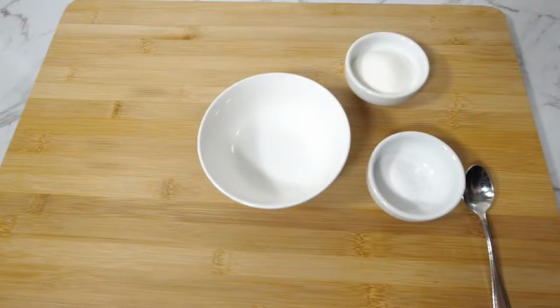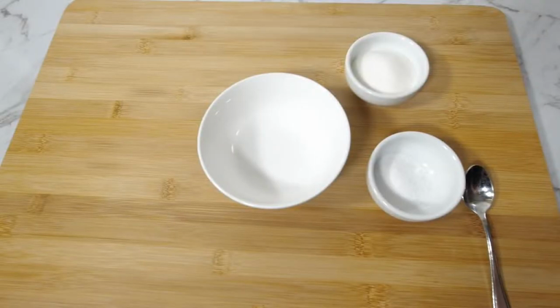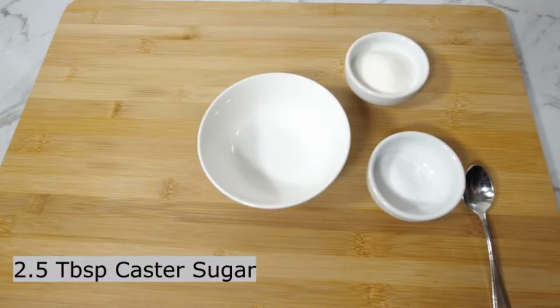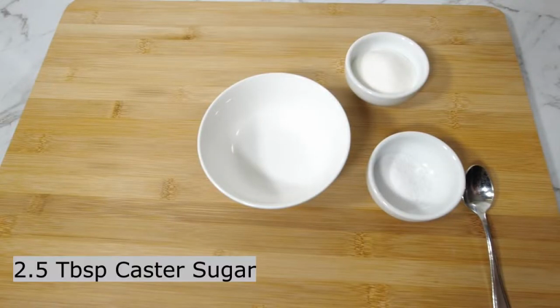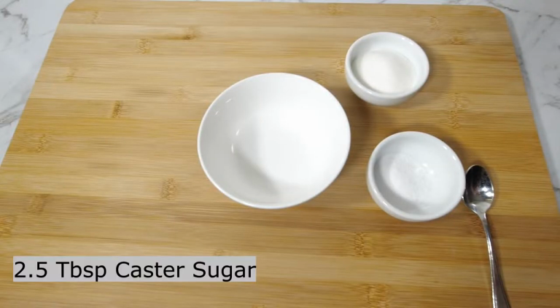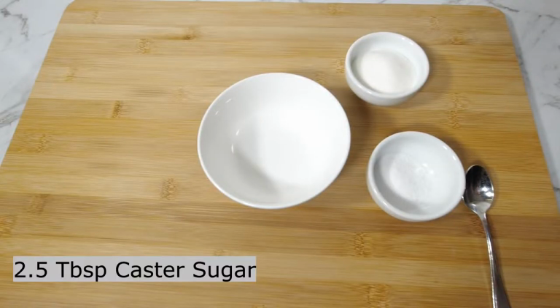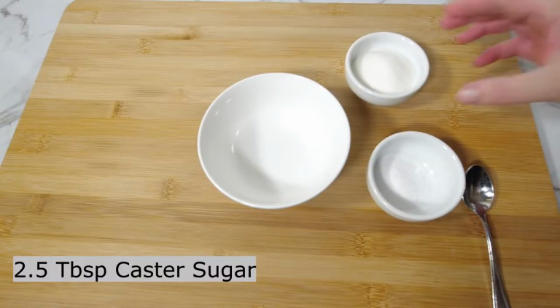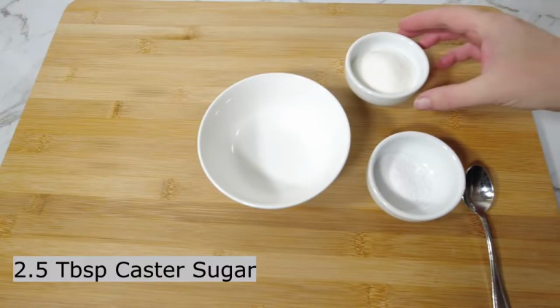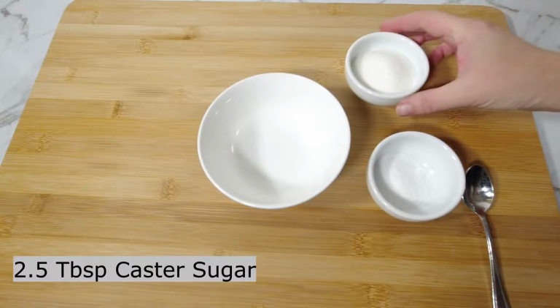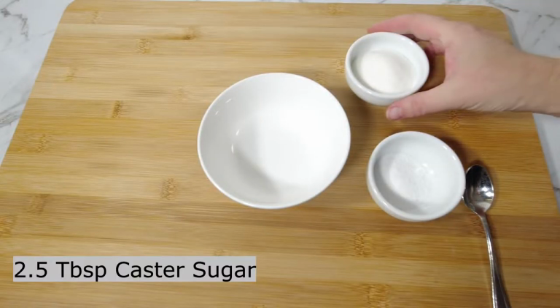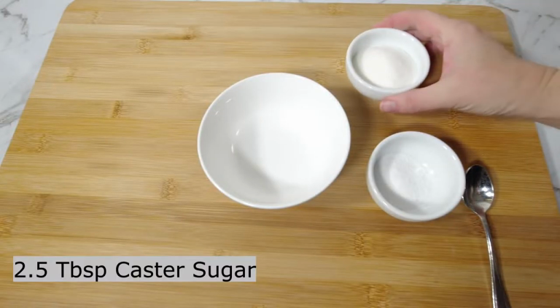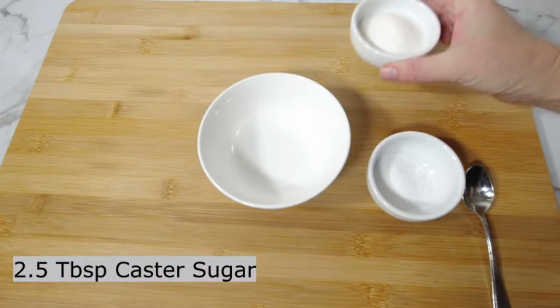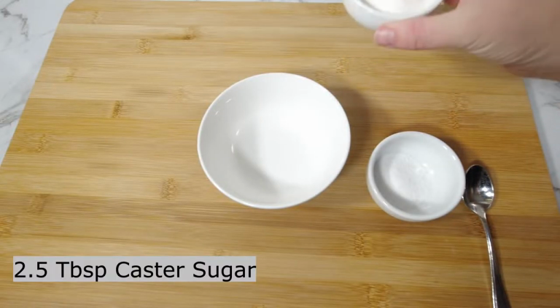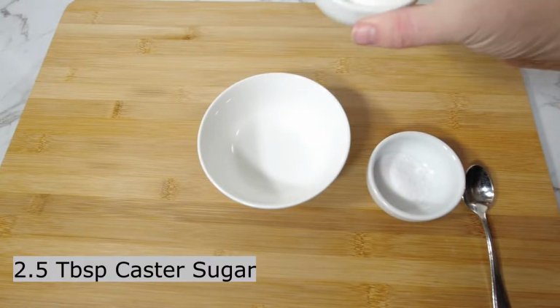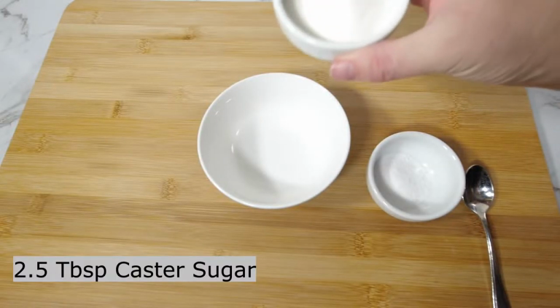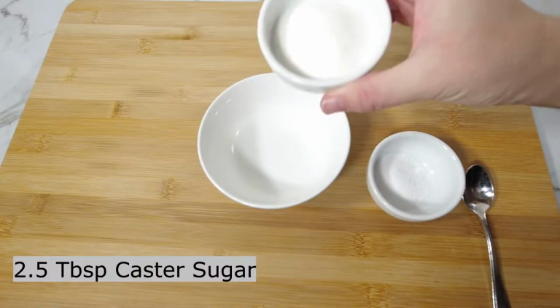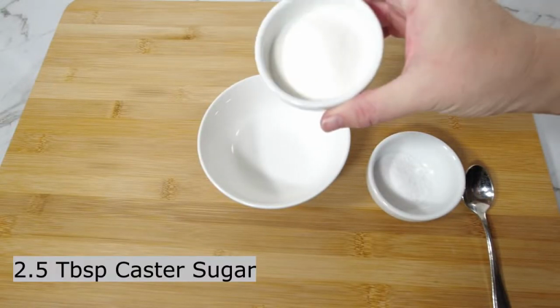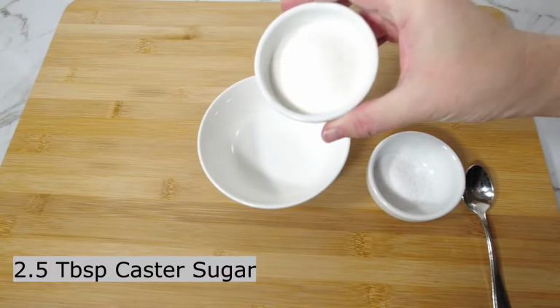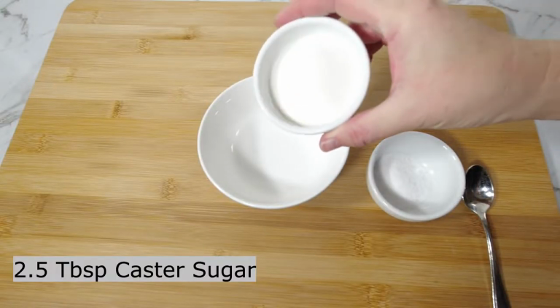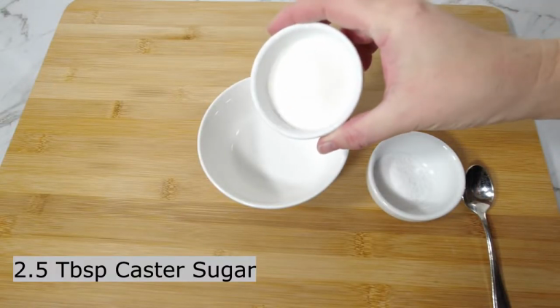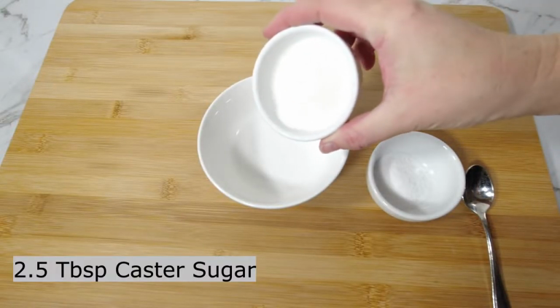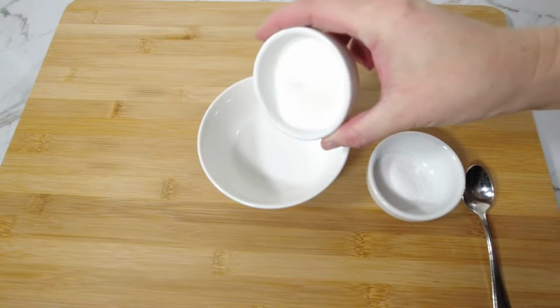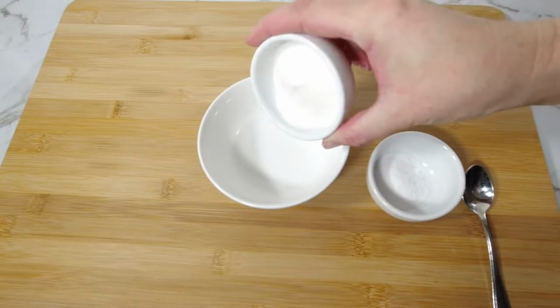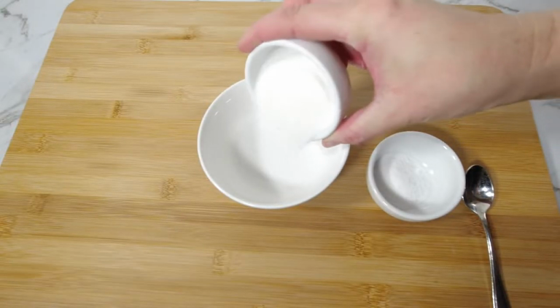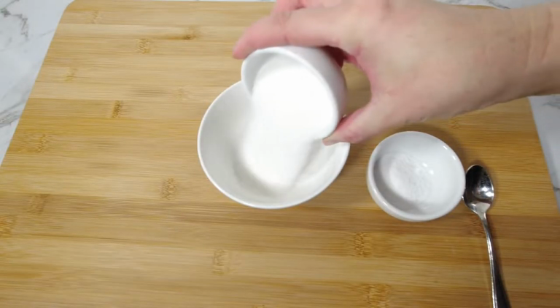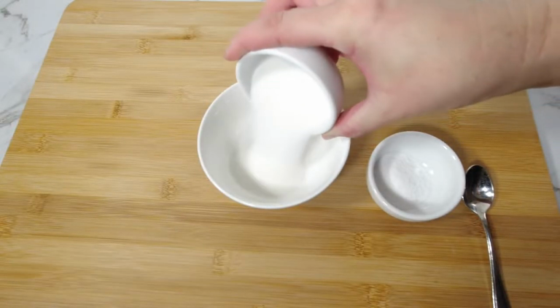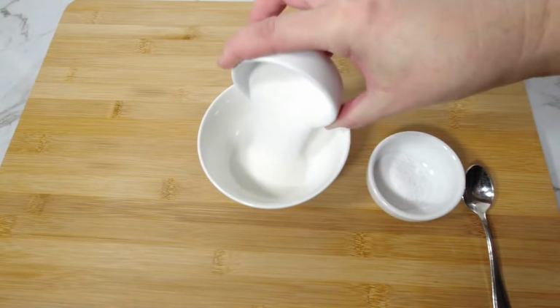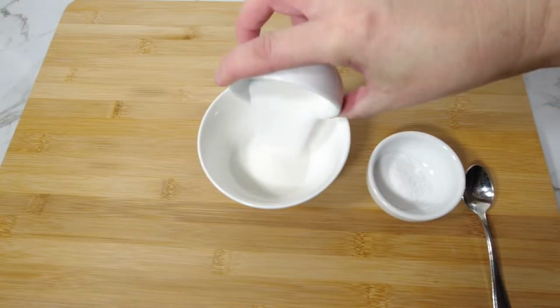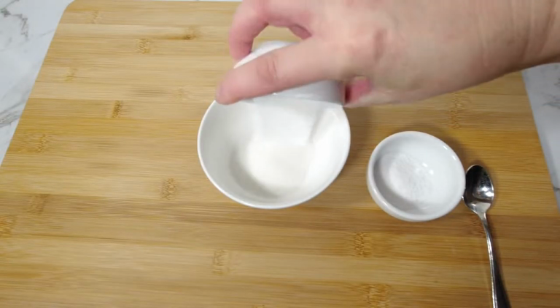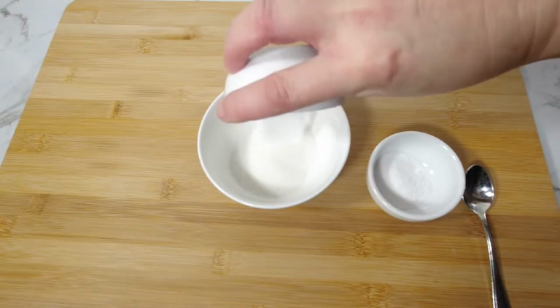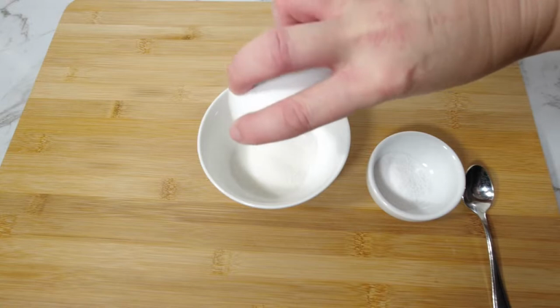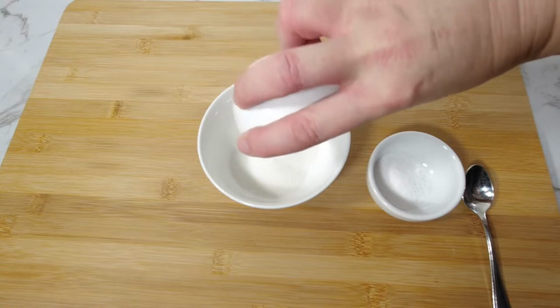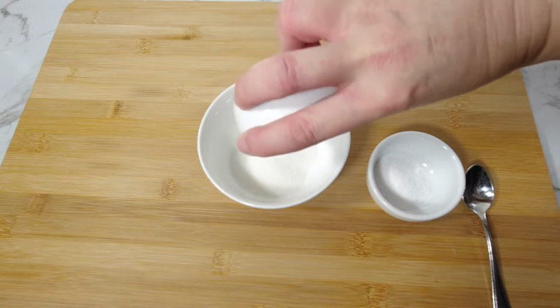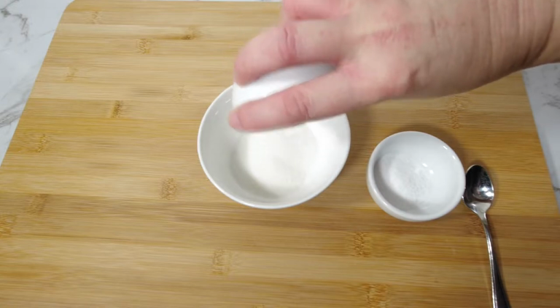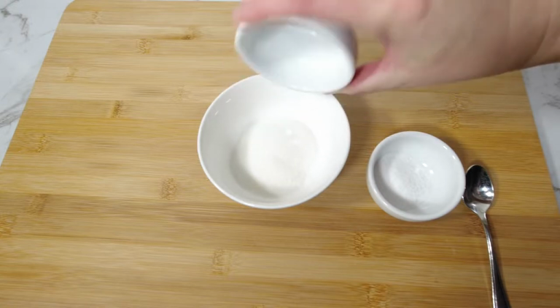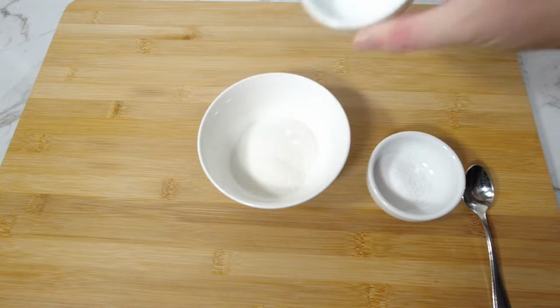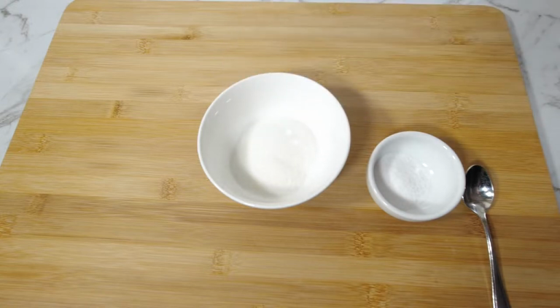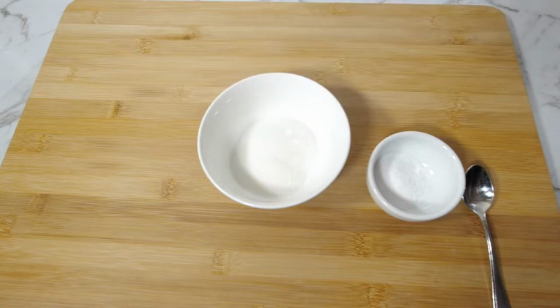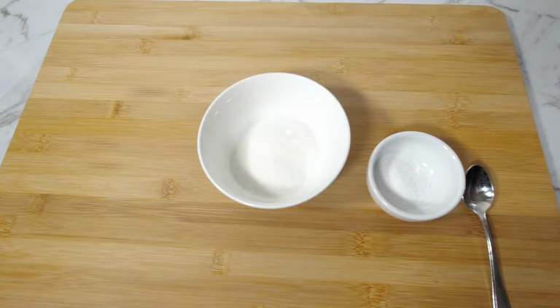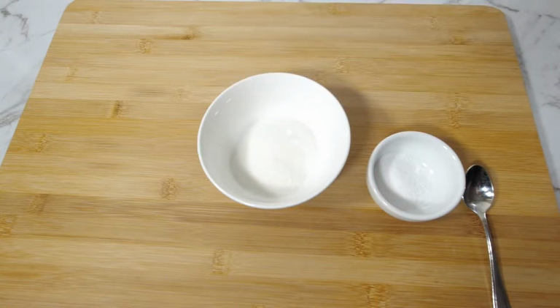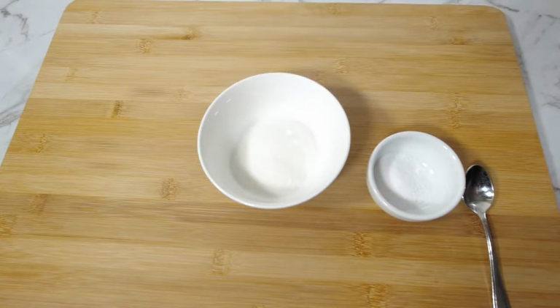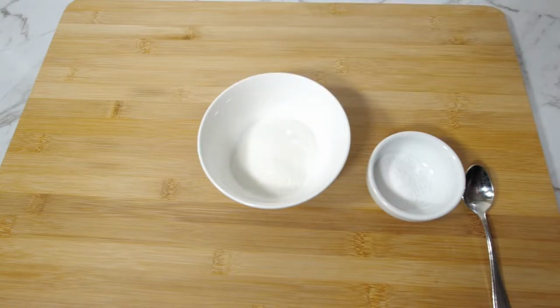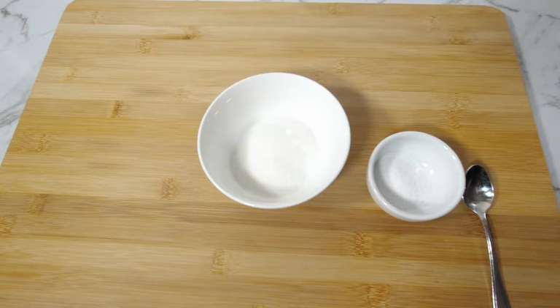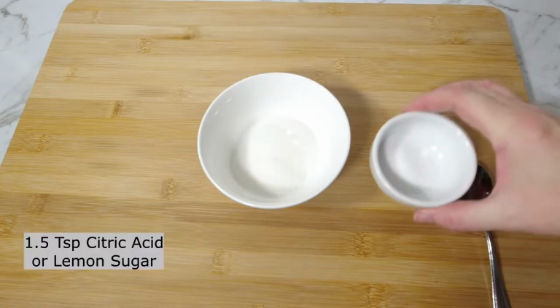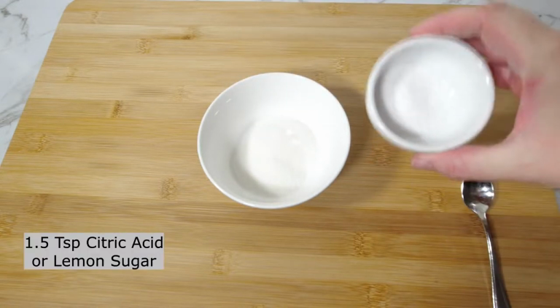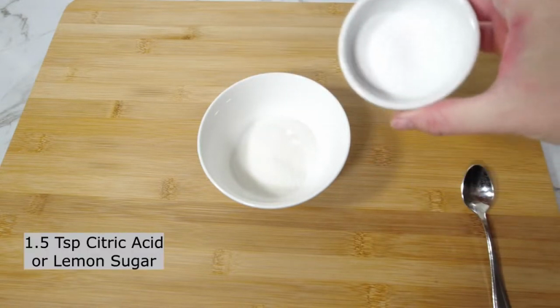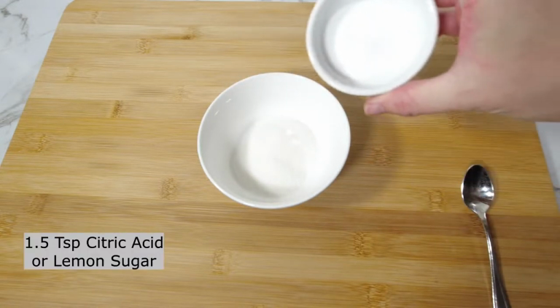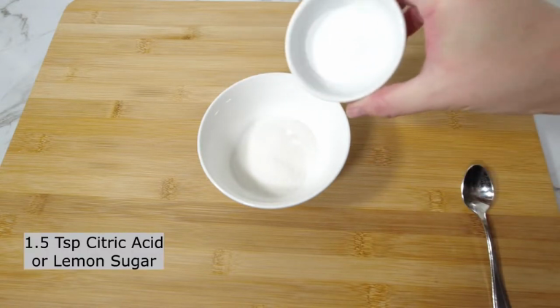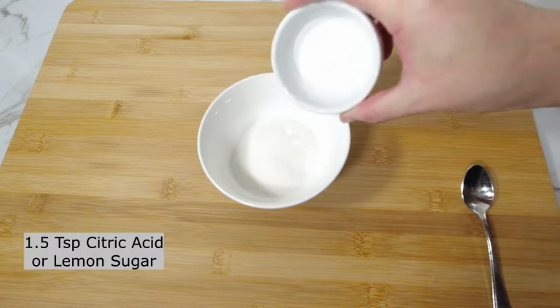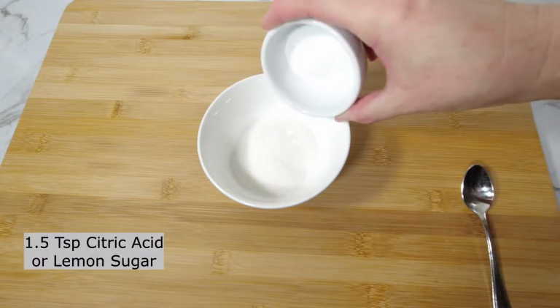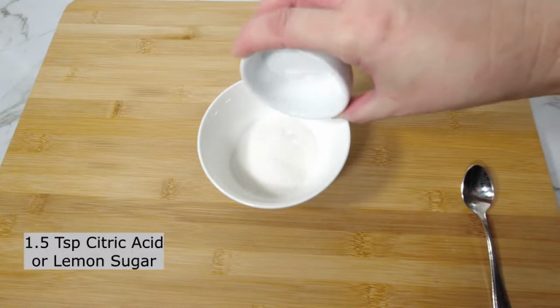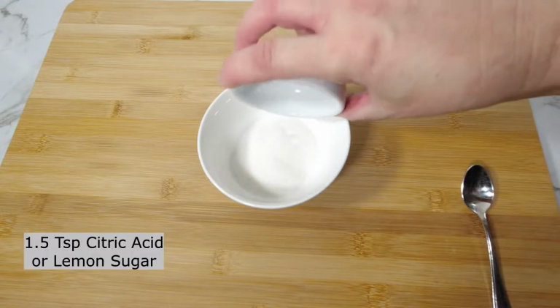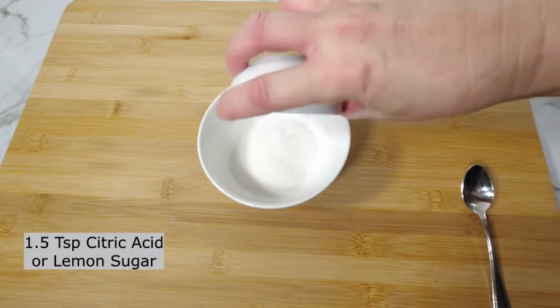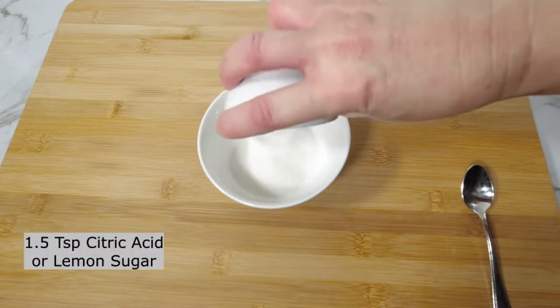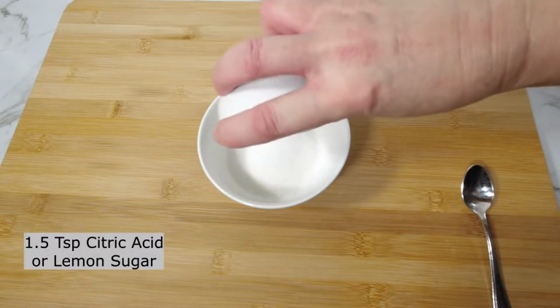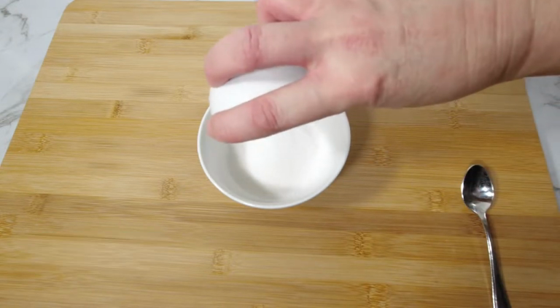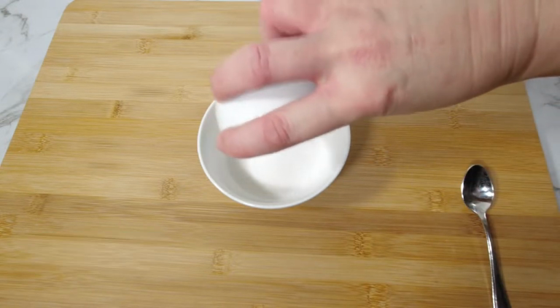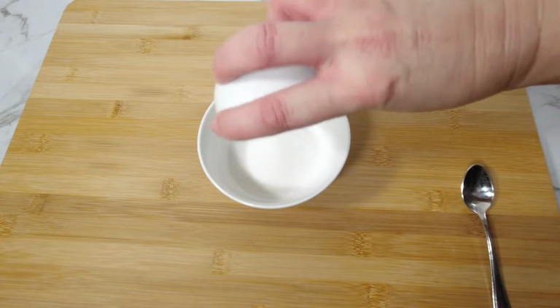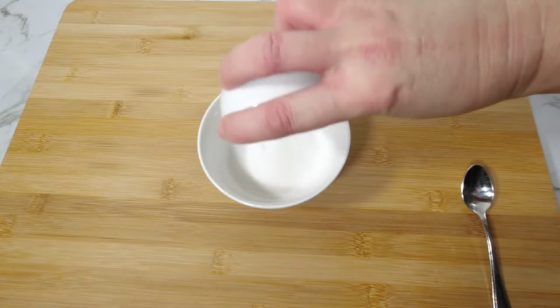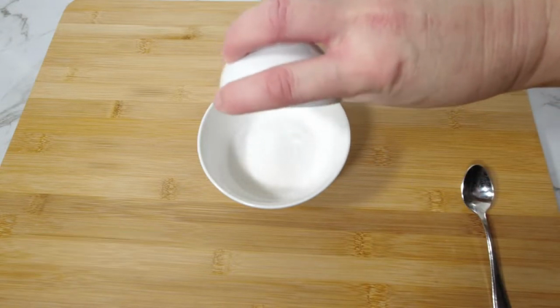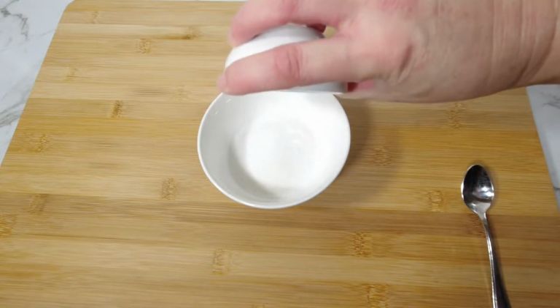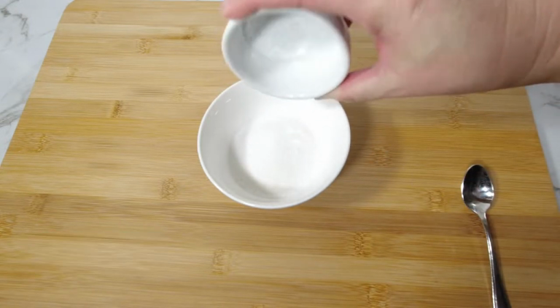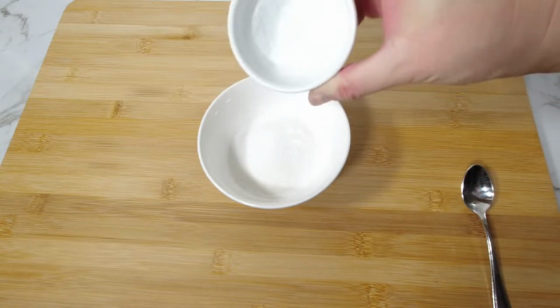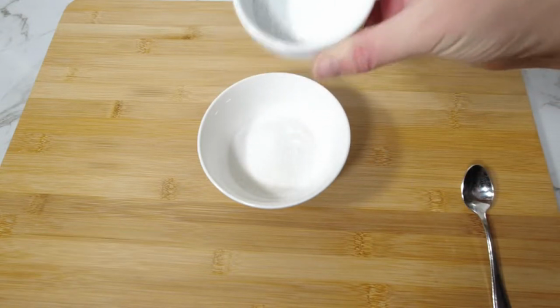Mix two and a half tablespoons of caster sugar and one and a half teaspoons of citric acid or lemon sugar together.